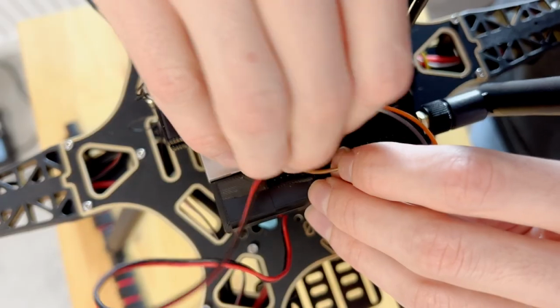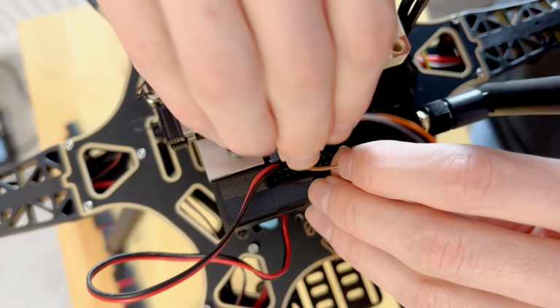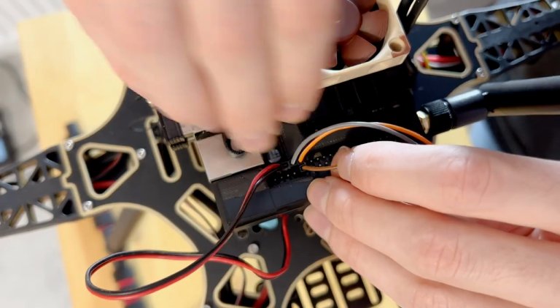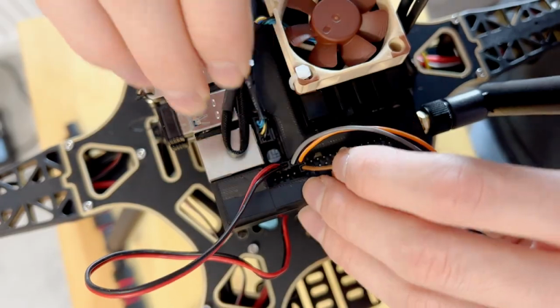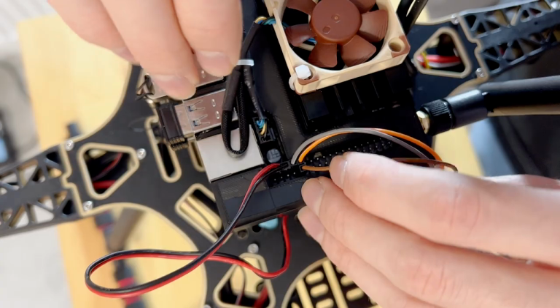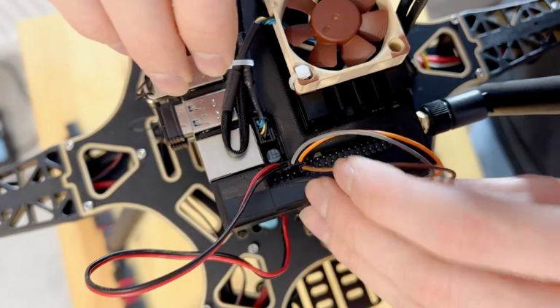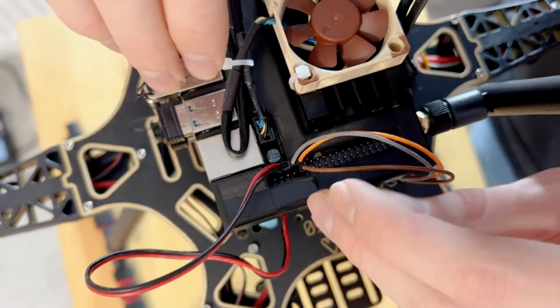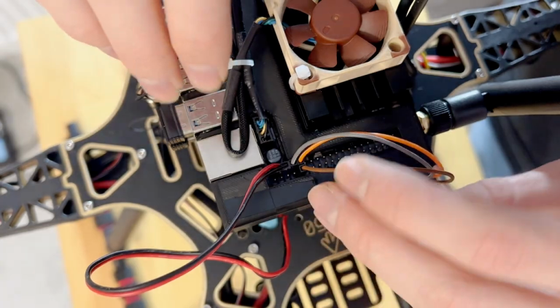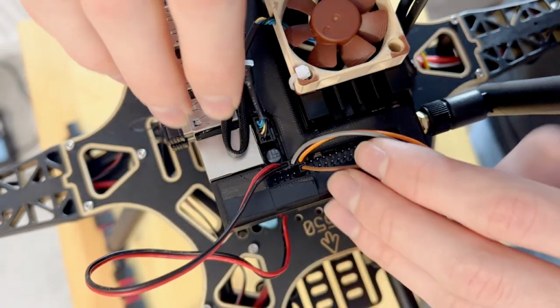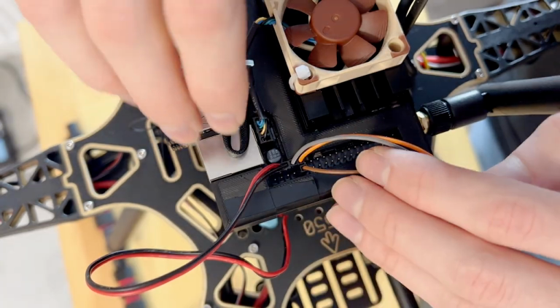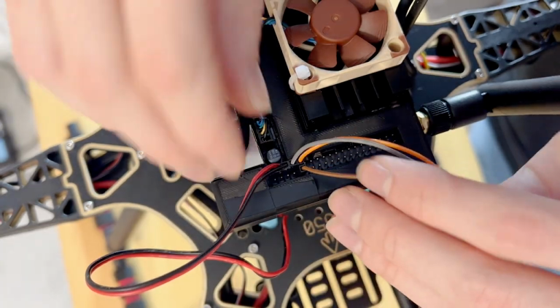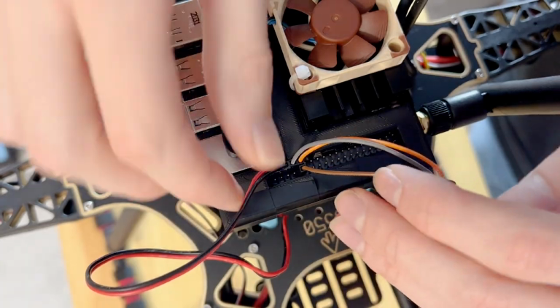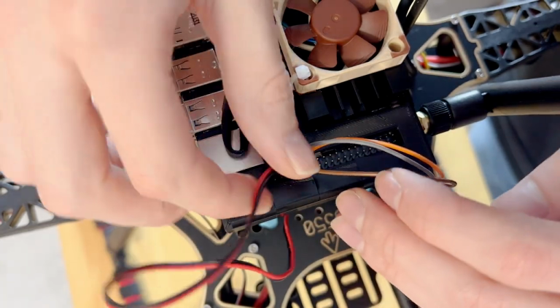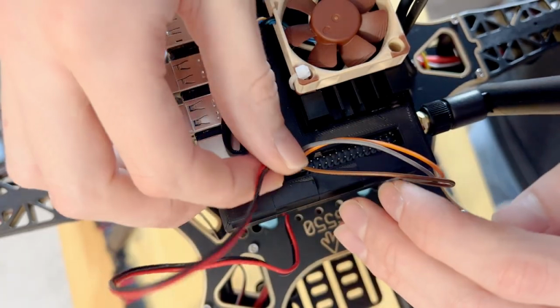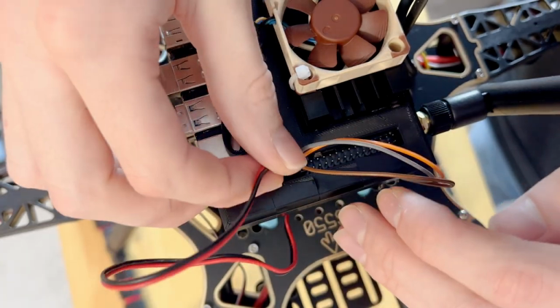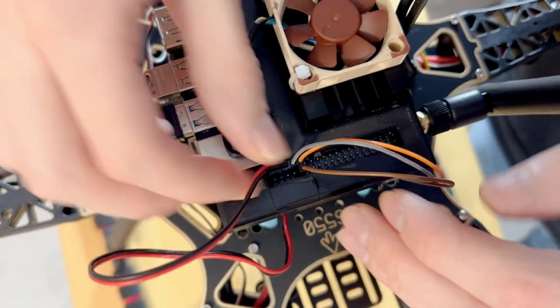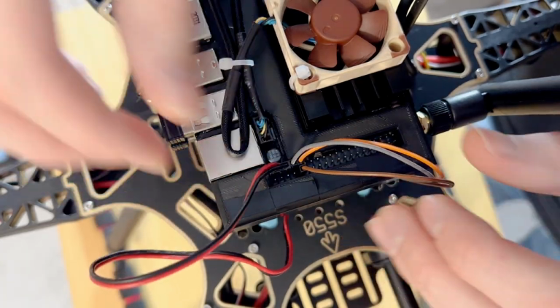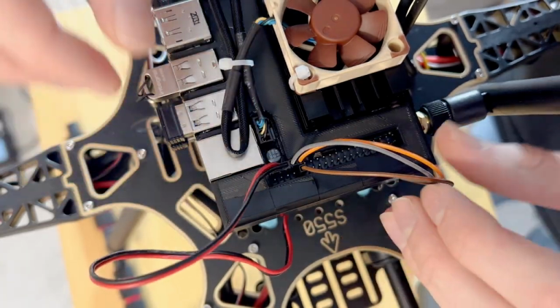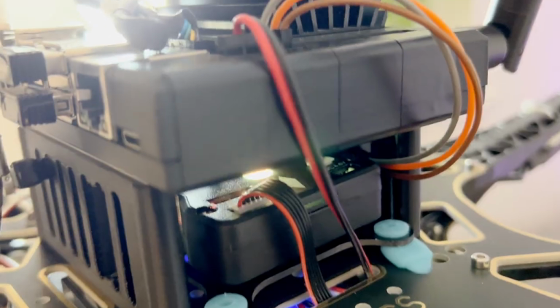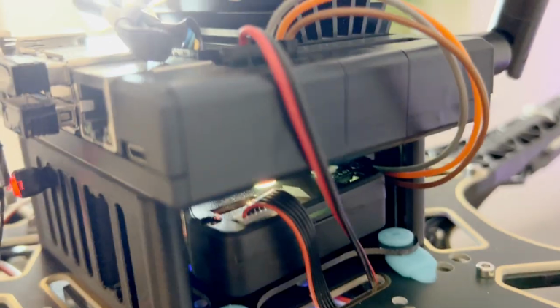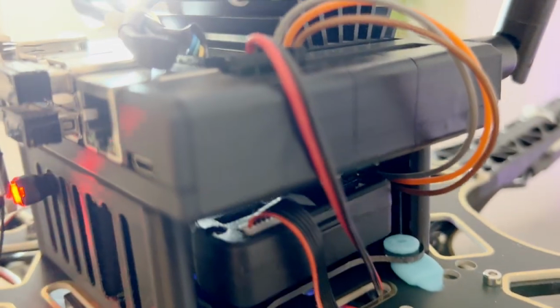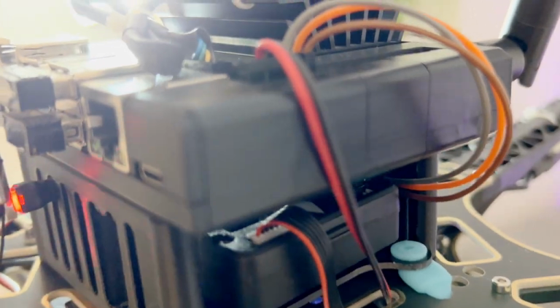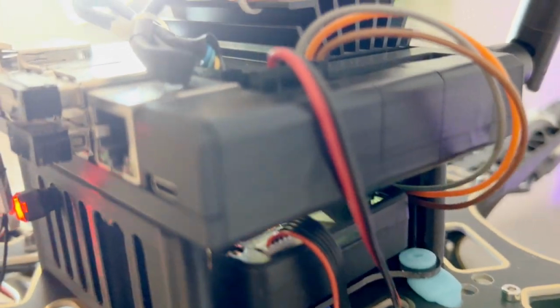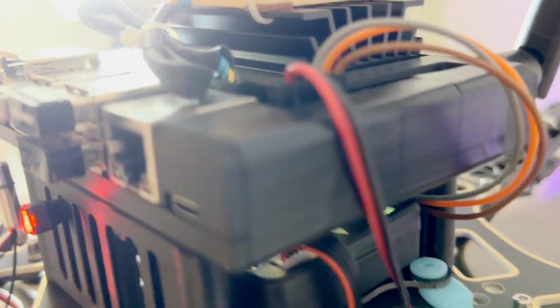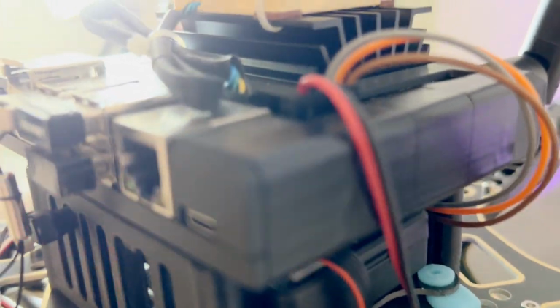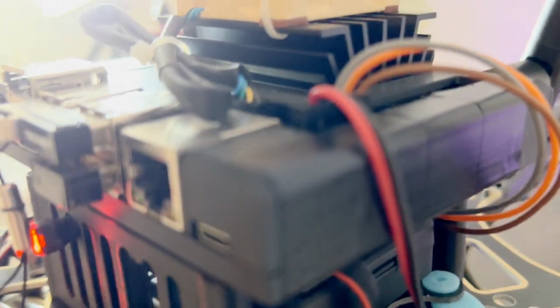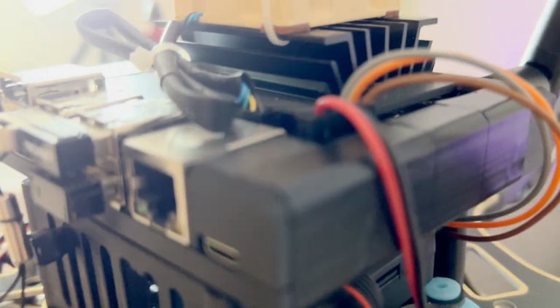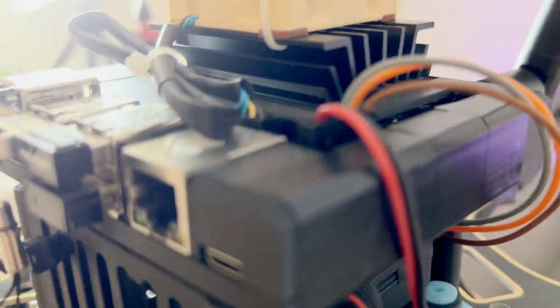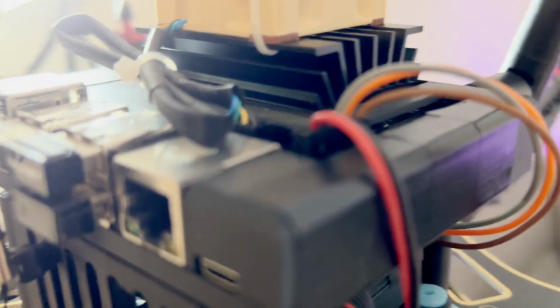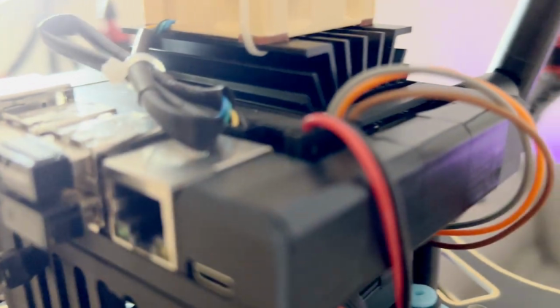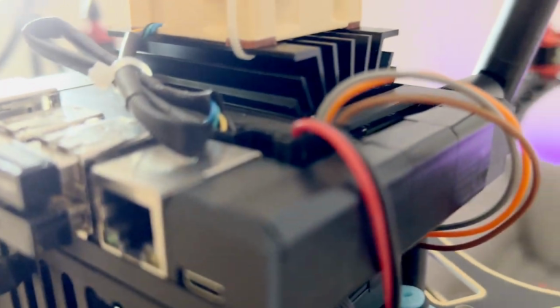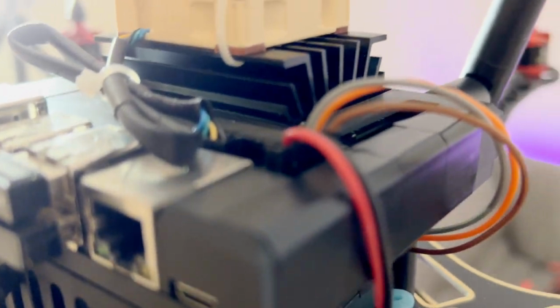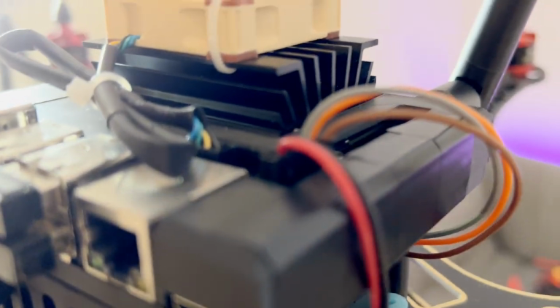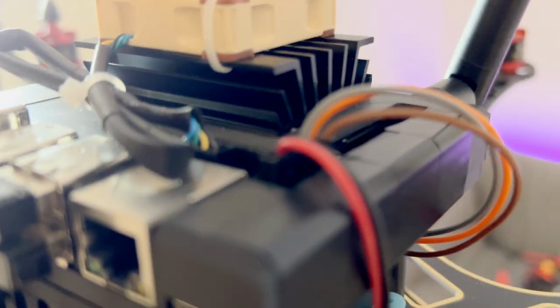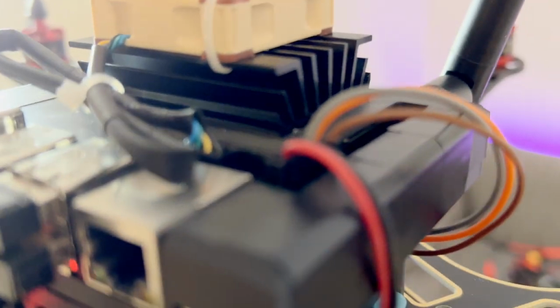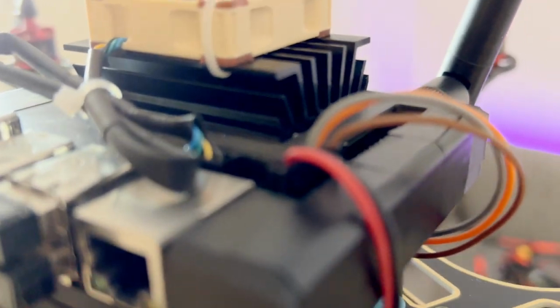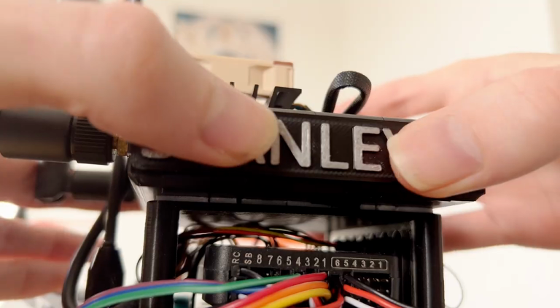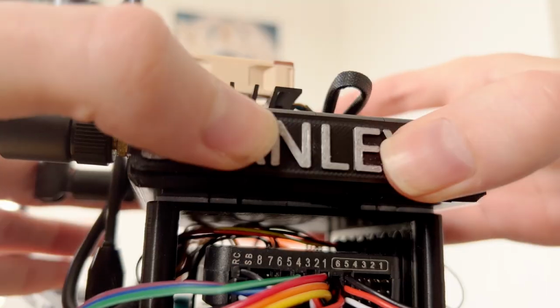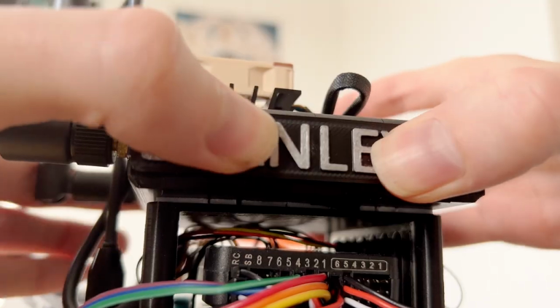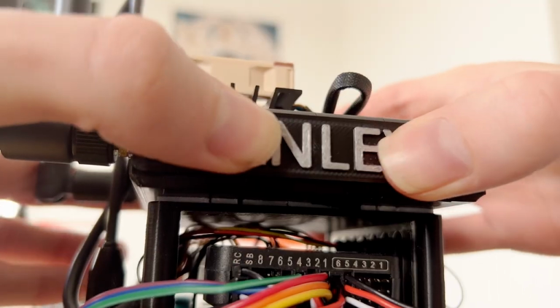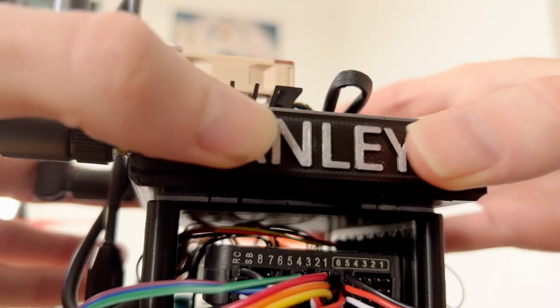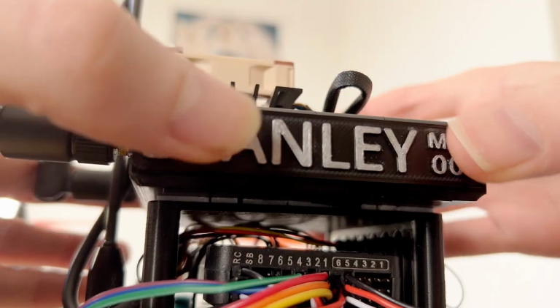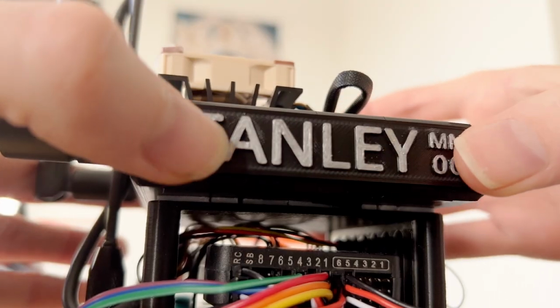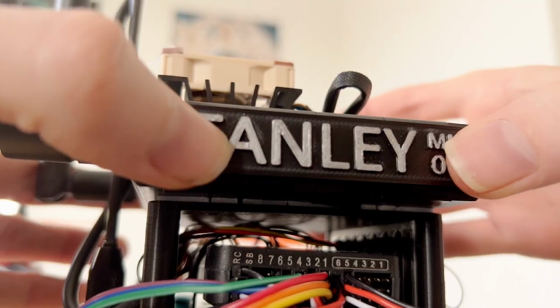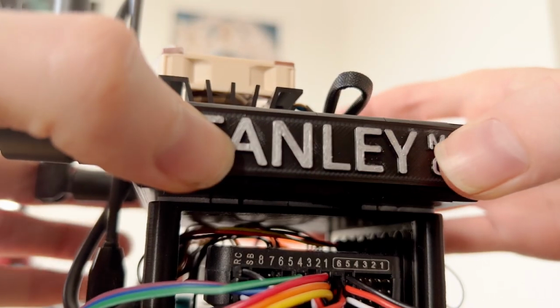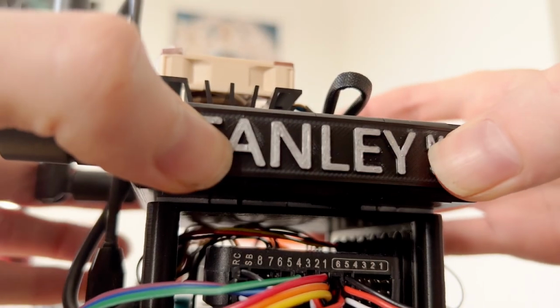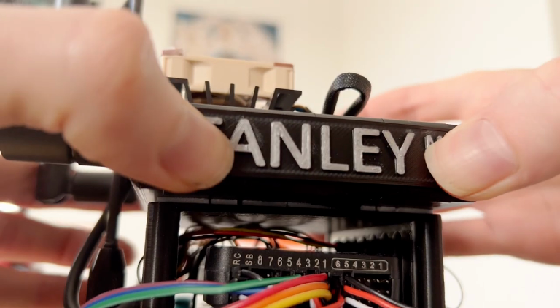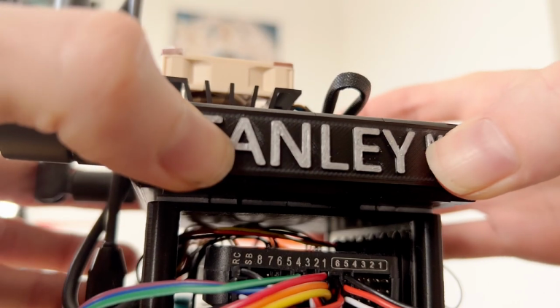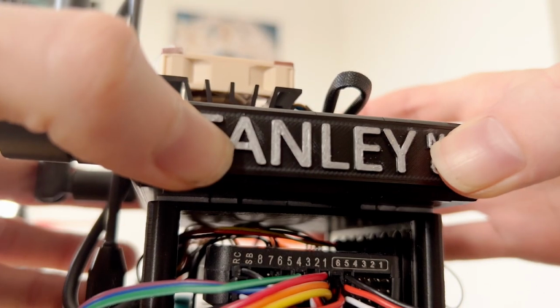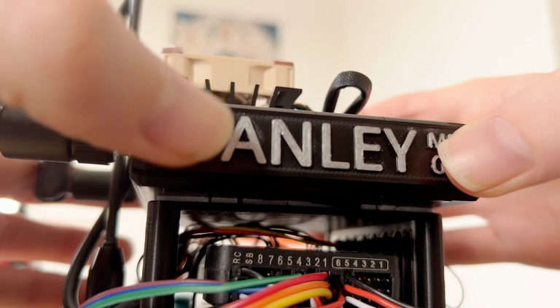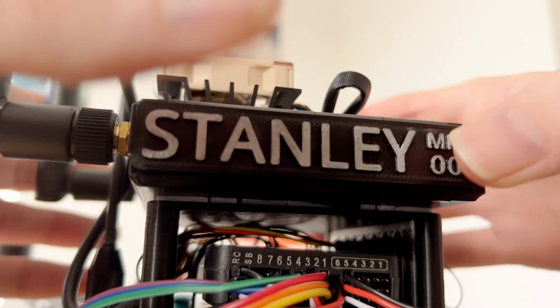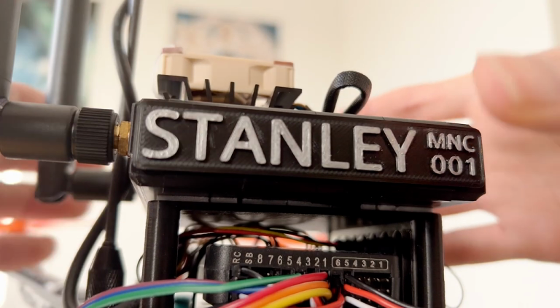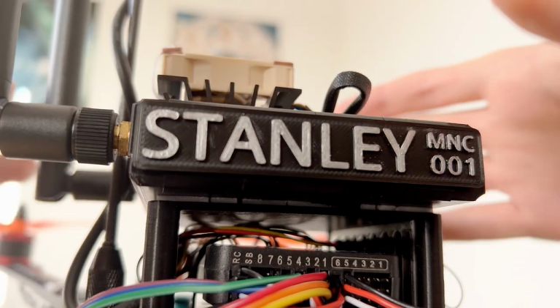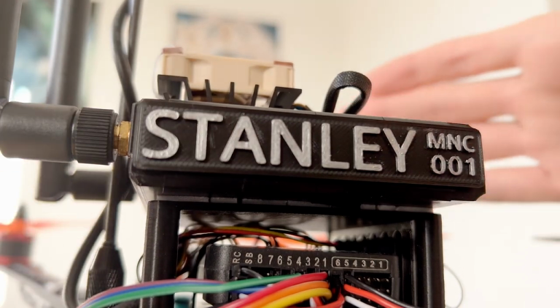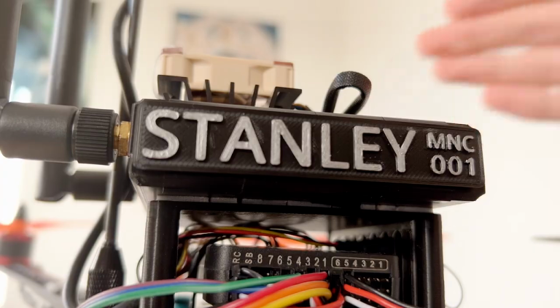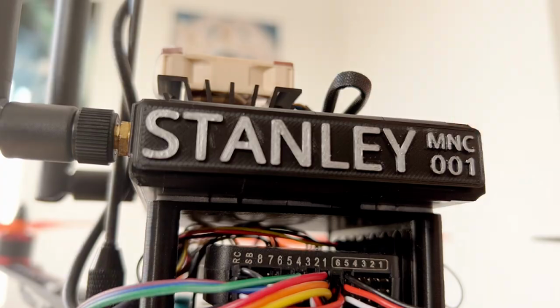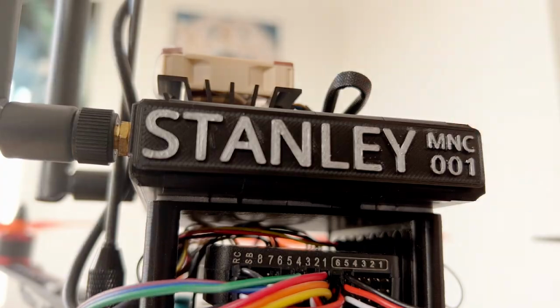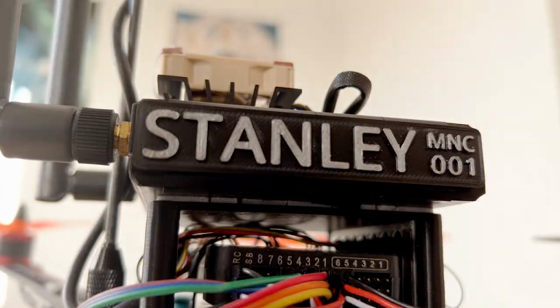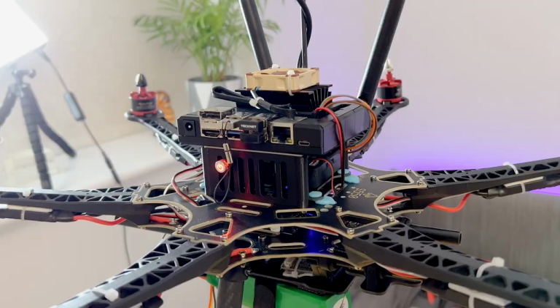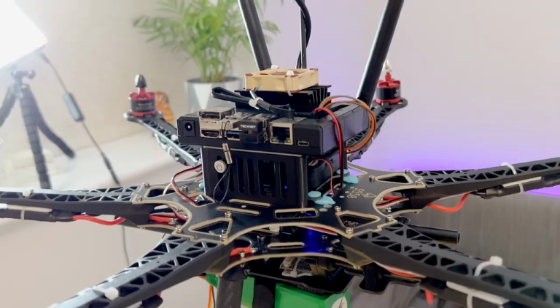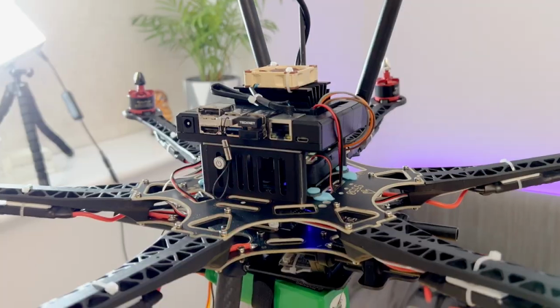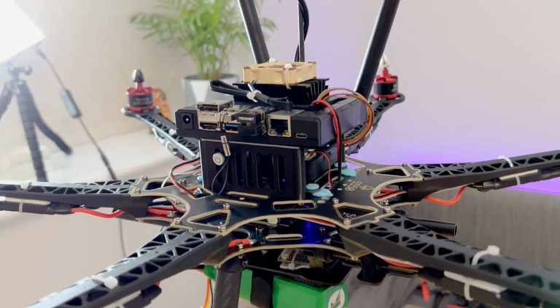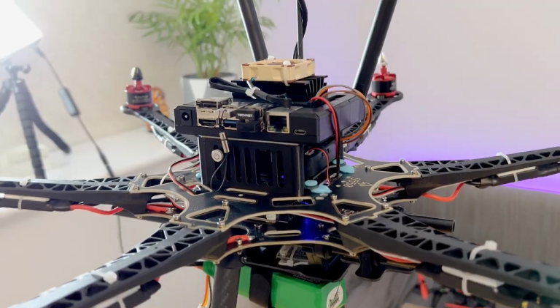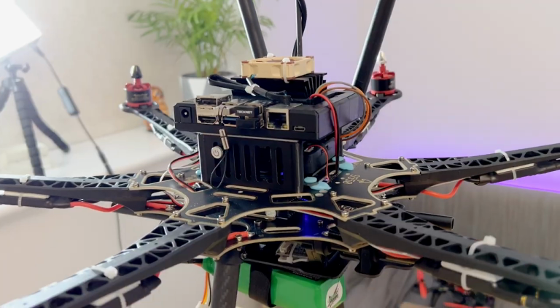All that's left is to wire up the Jetson and add the final touches. Stanley says hello.